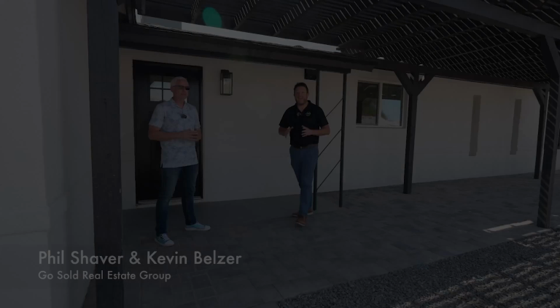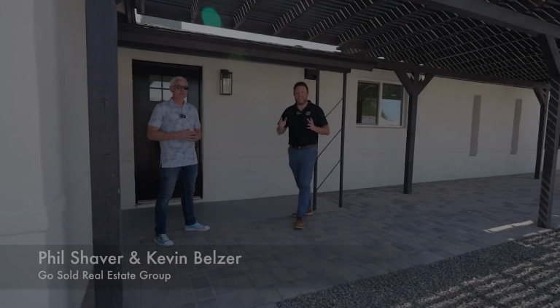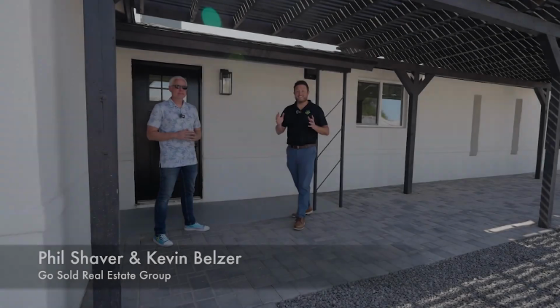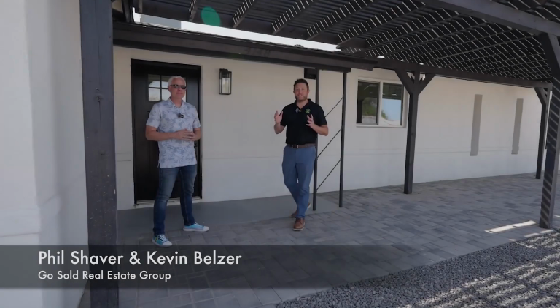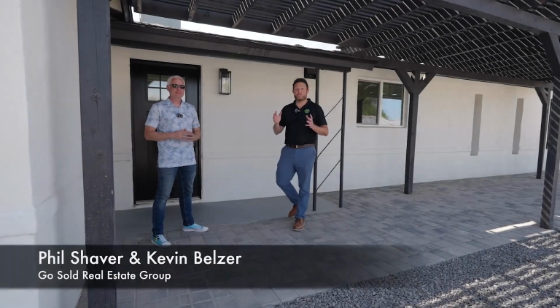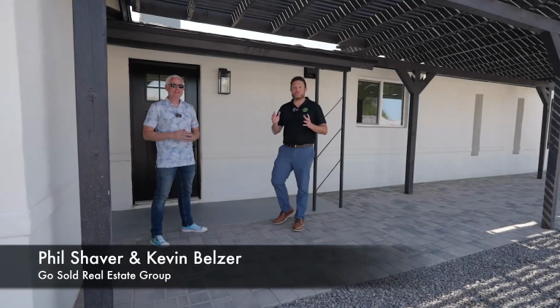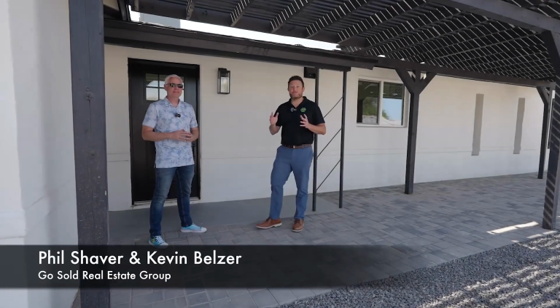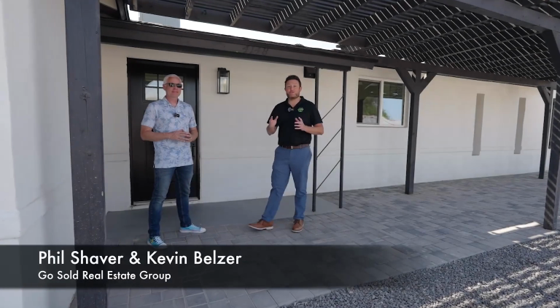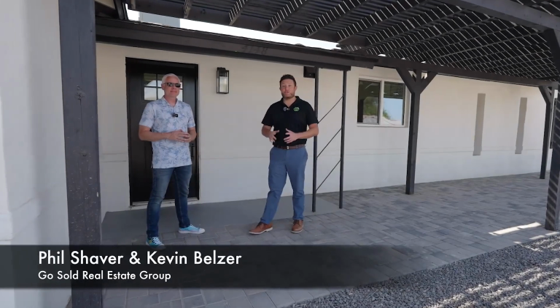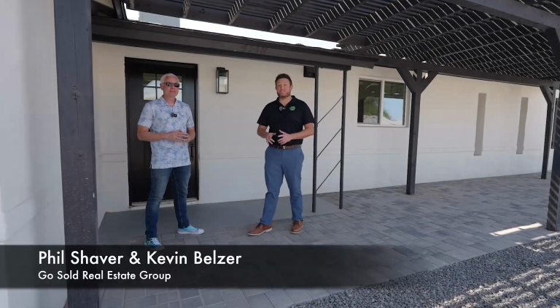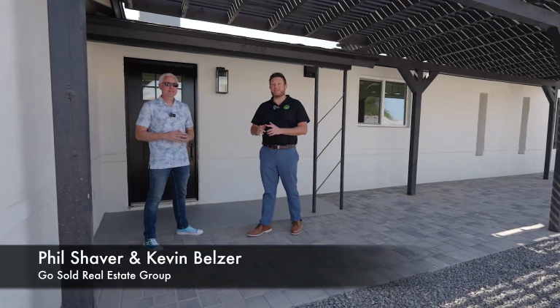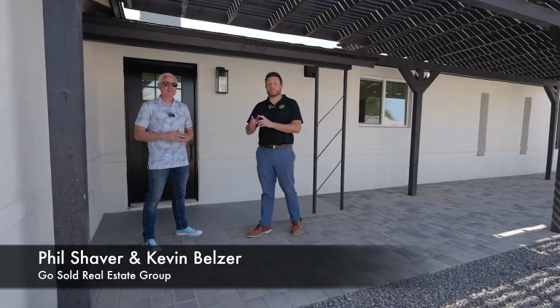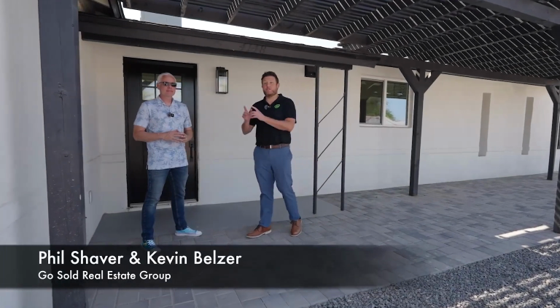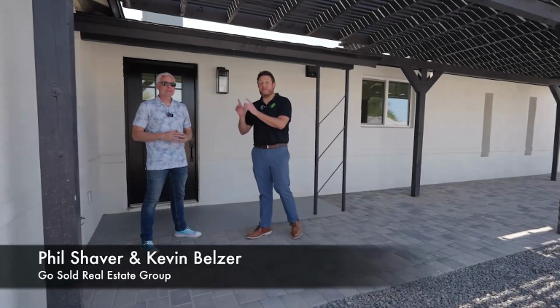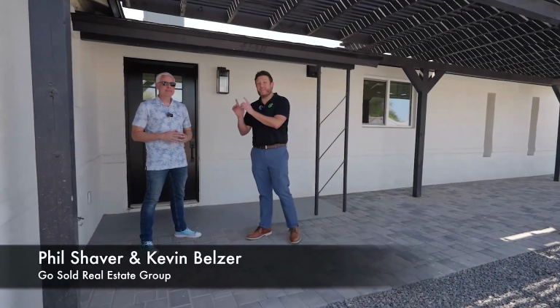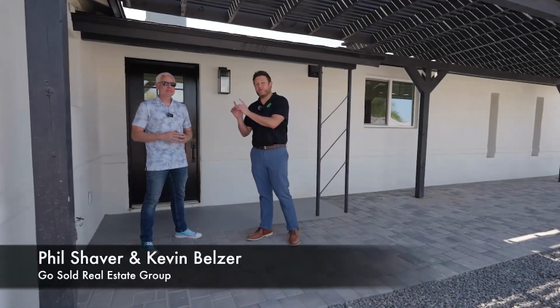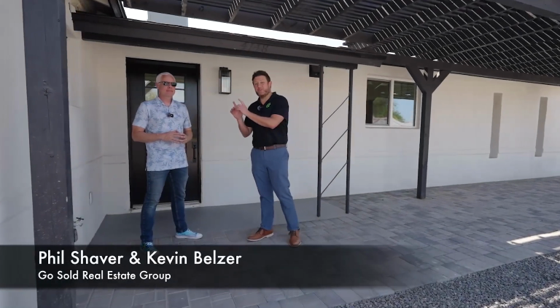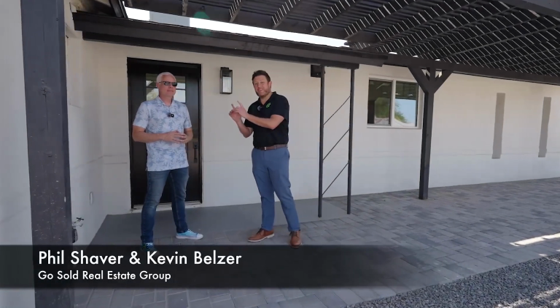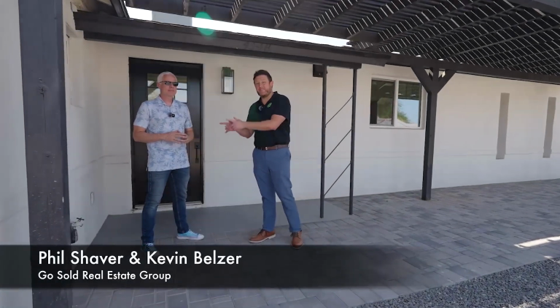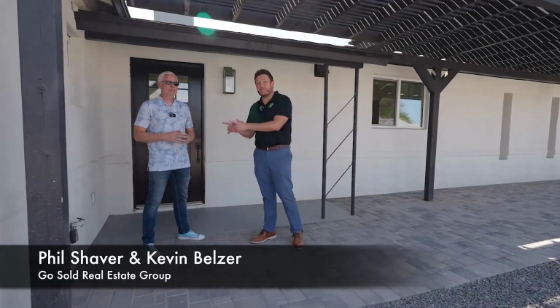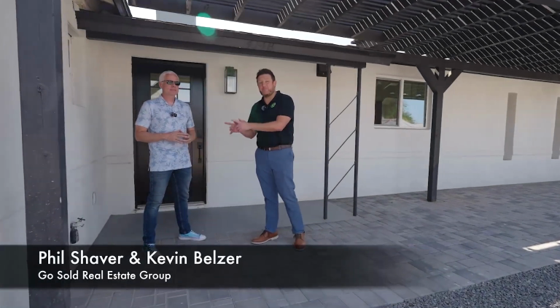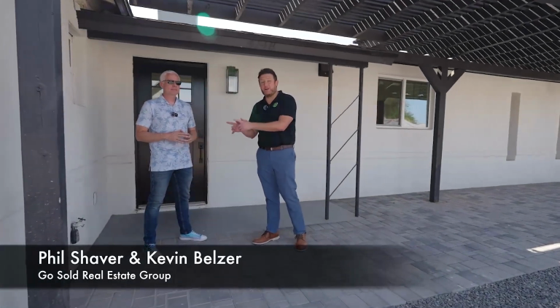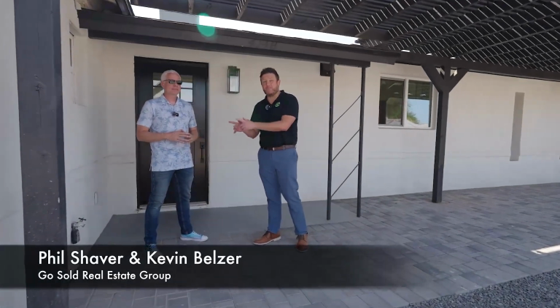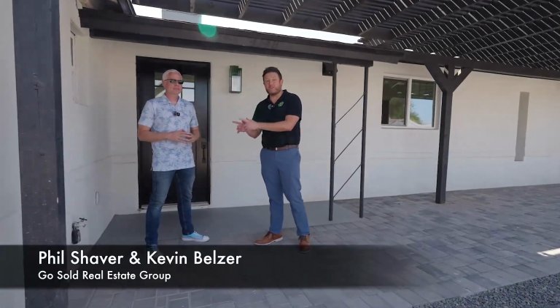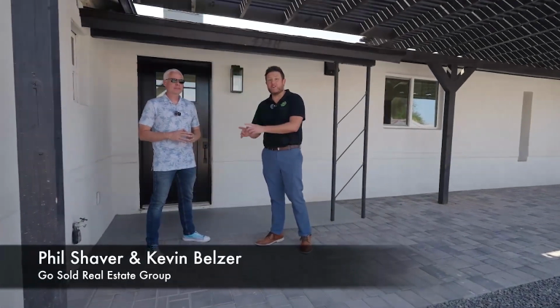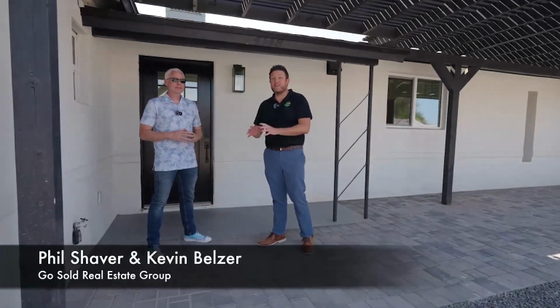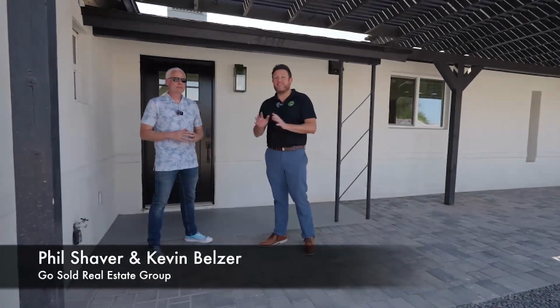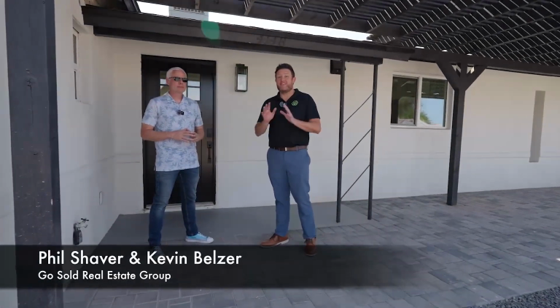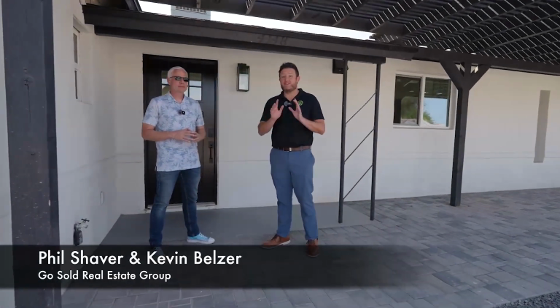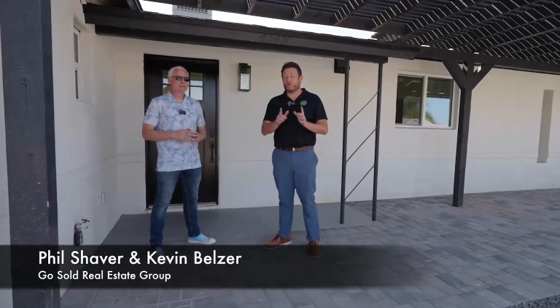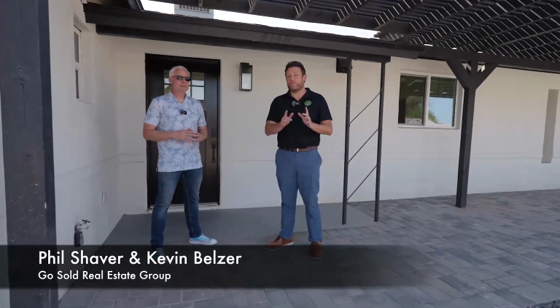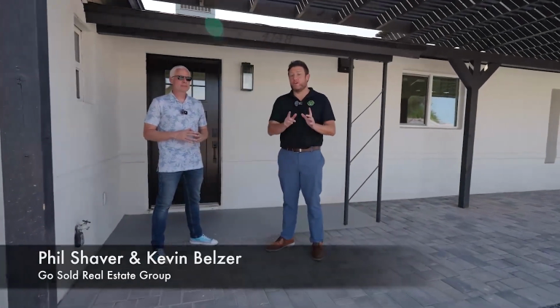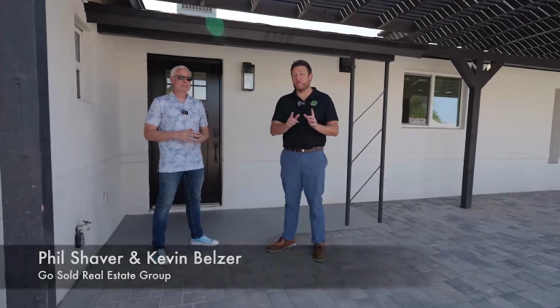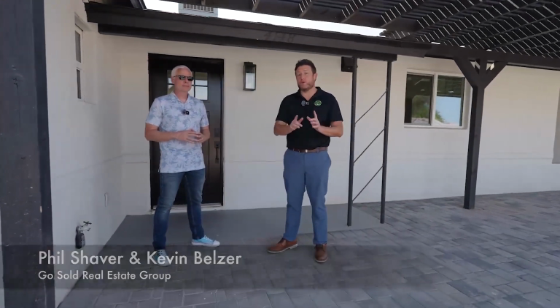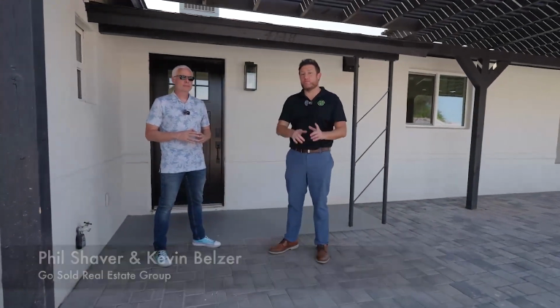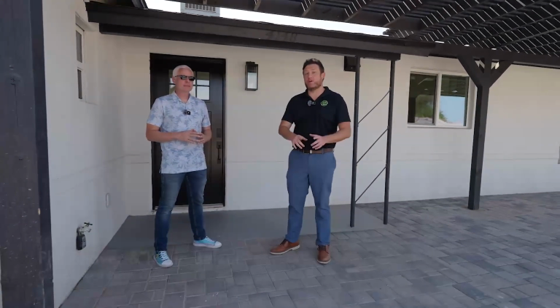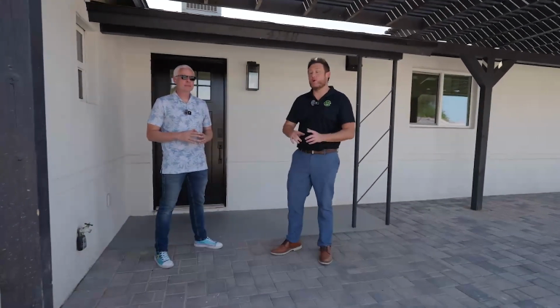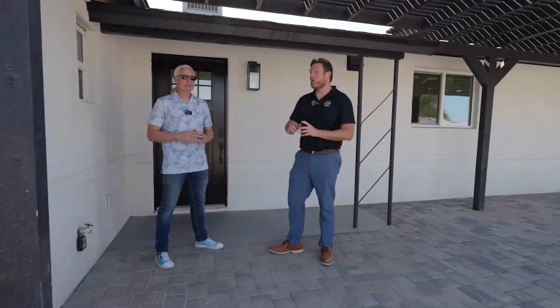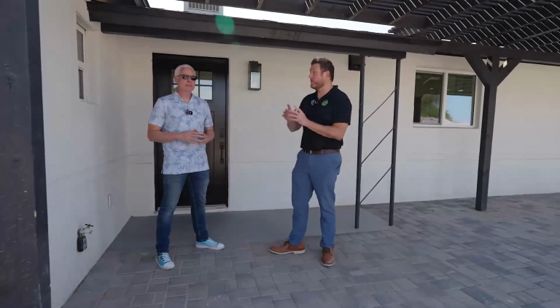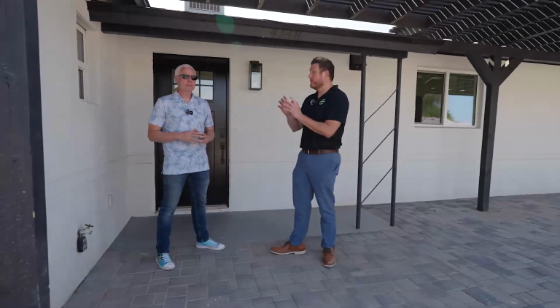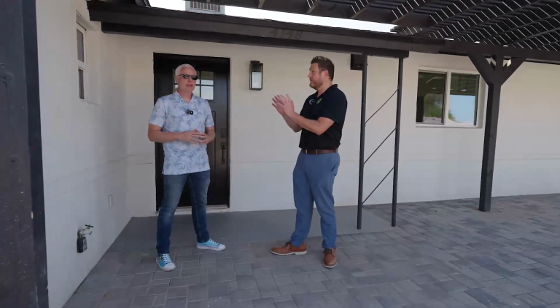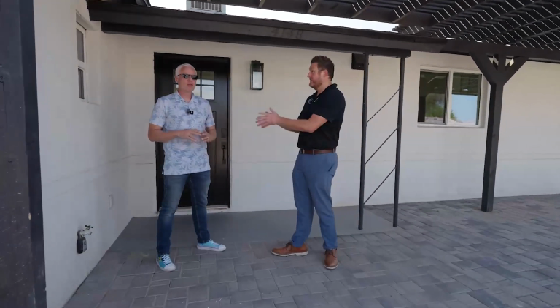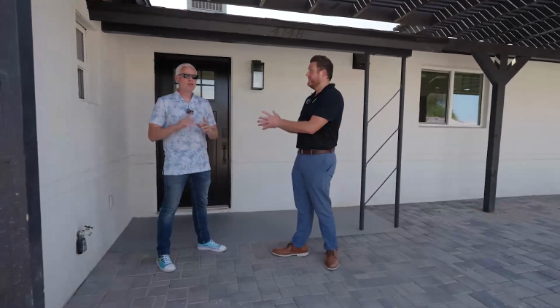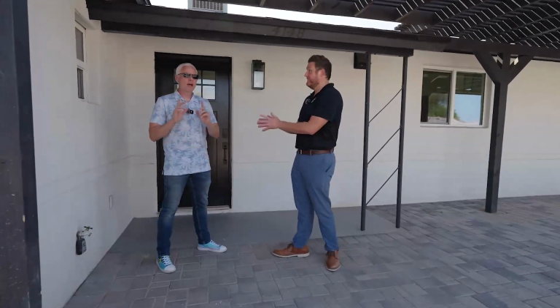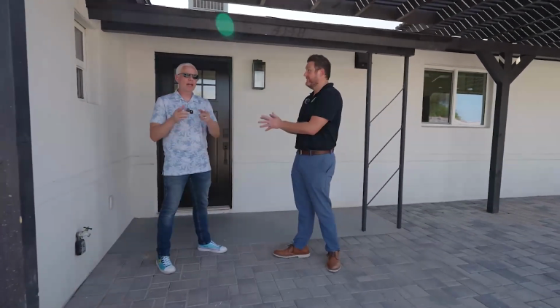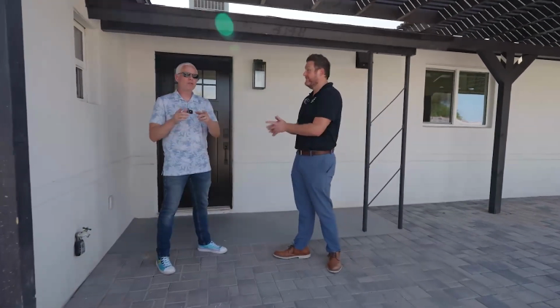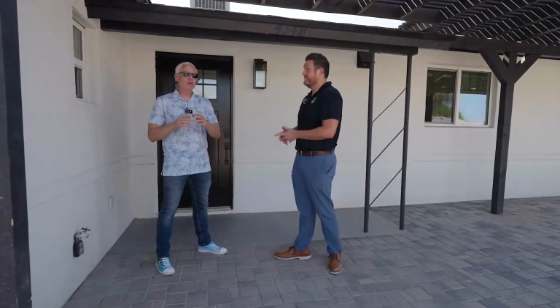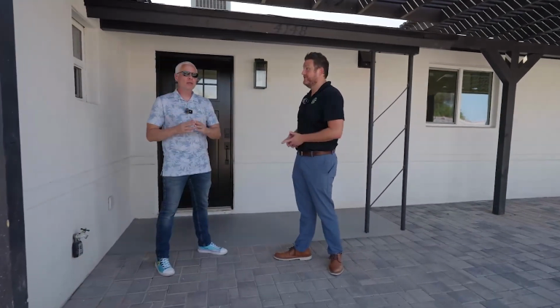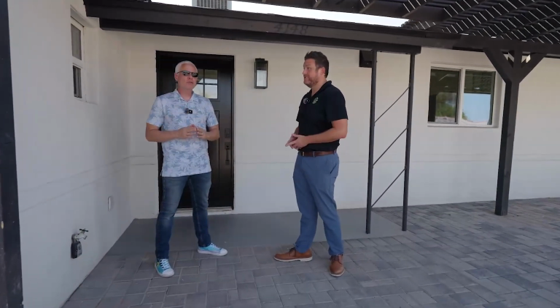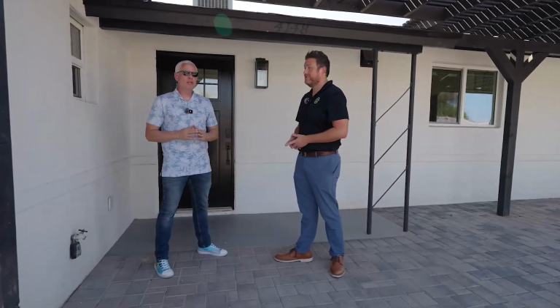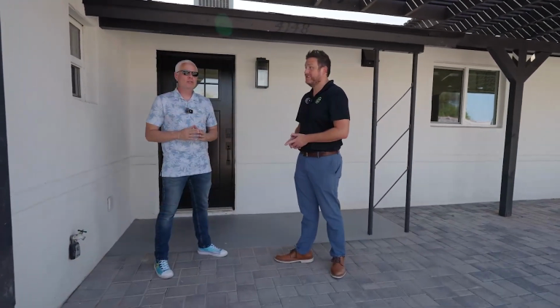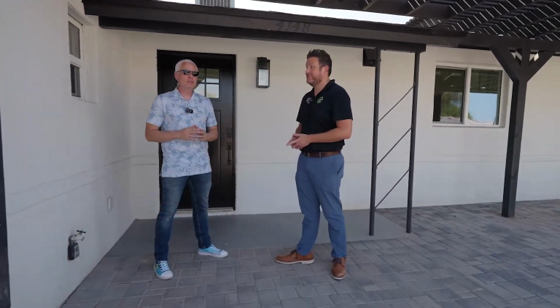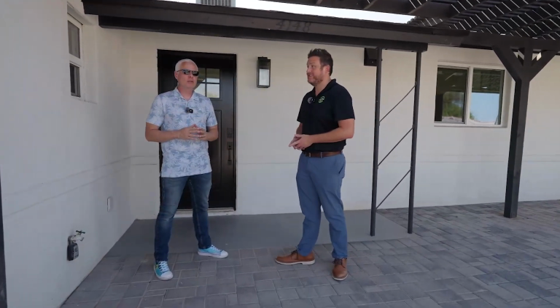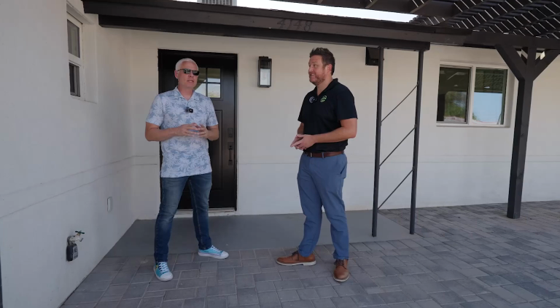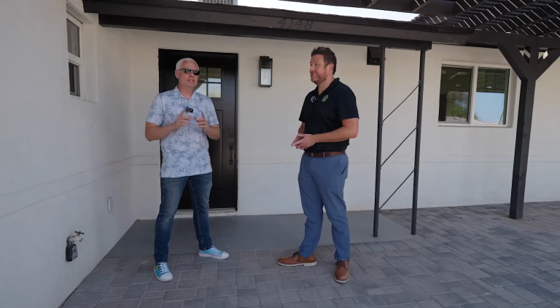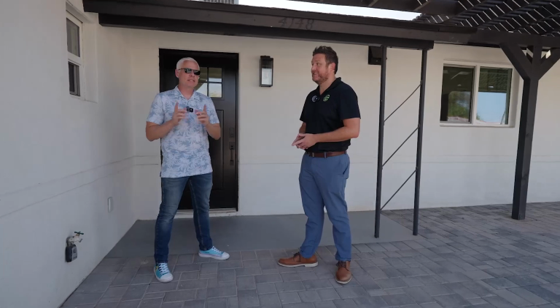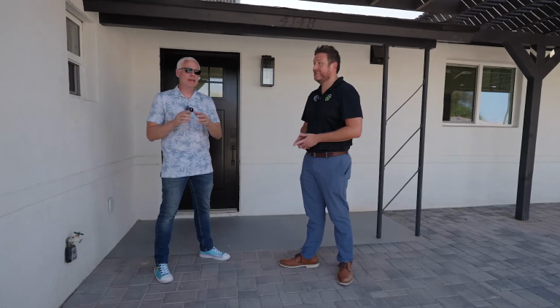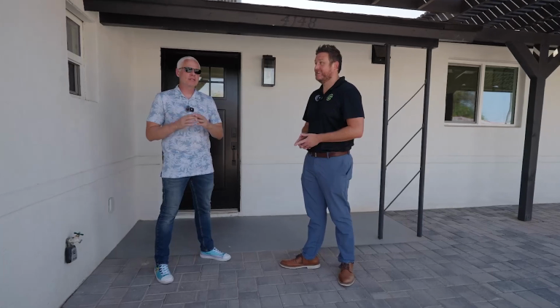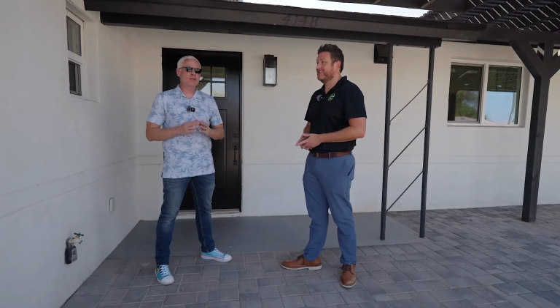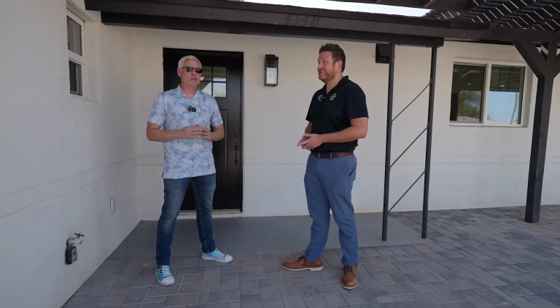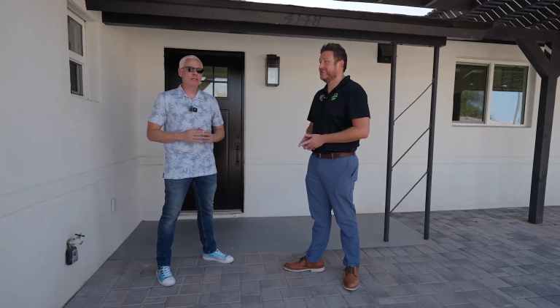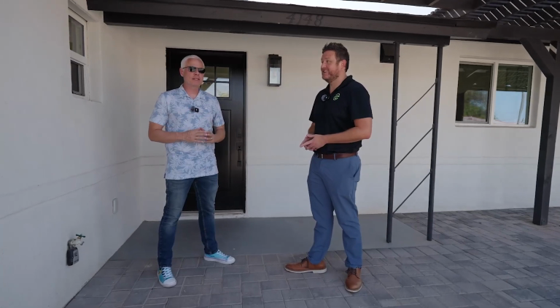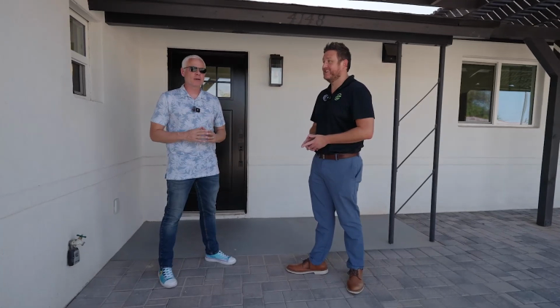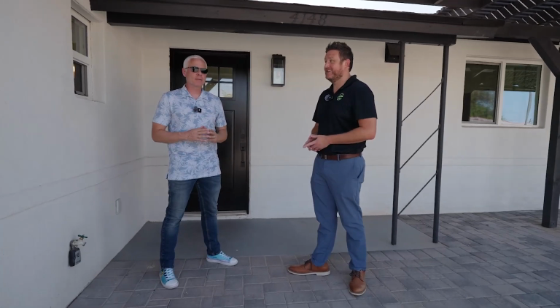Hey, it's Phil with the Coastal Real Estate Group here with Kevin Belzer. In this short video, we're going to be going over five unique features of this downtown Phoenix home.